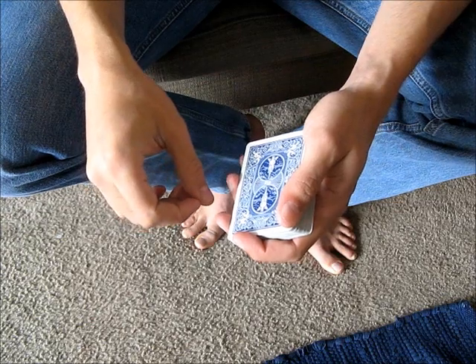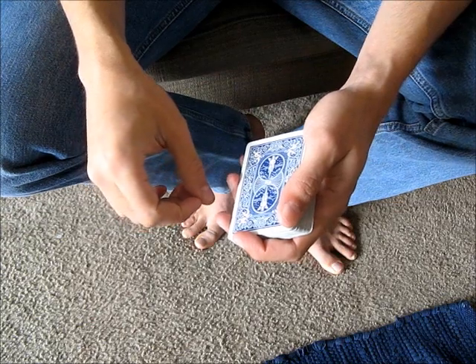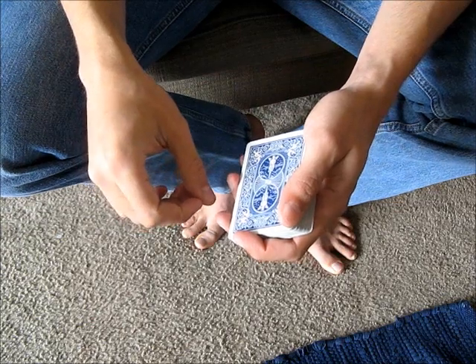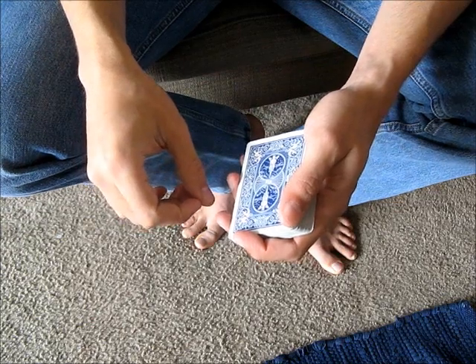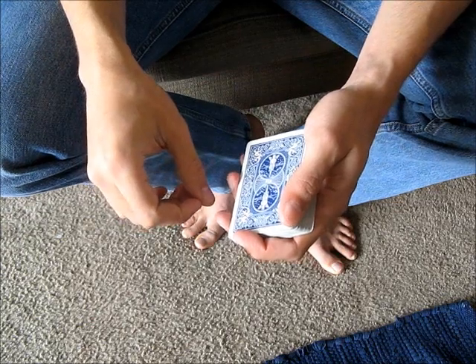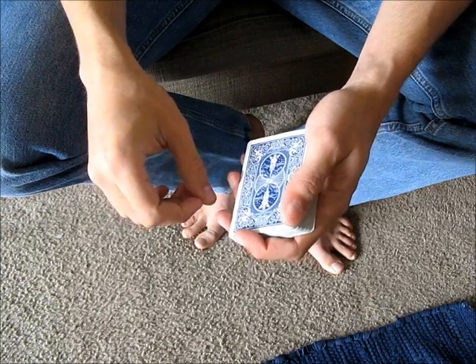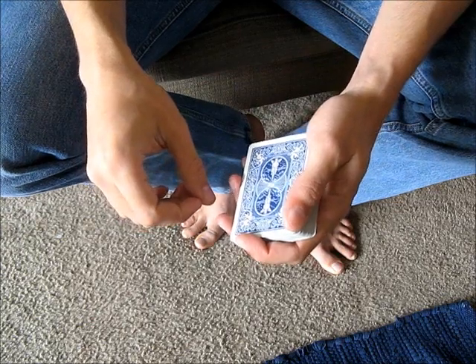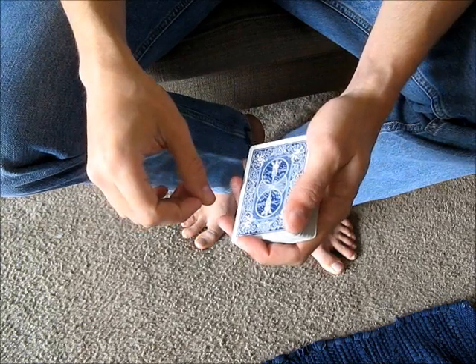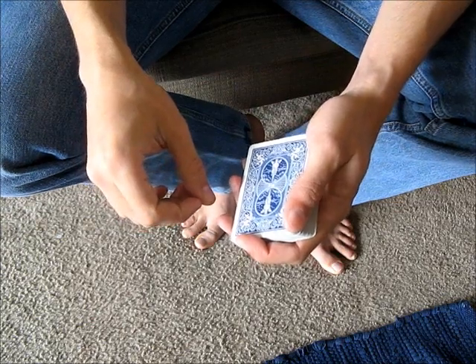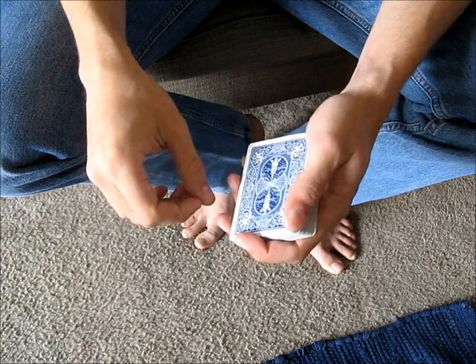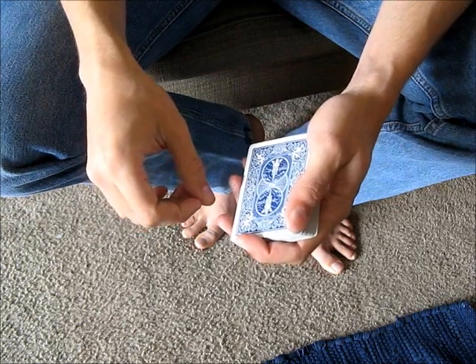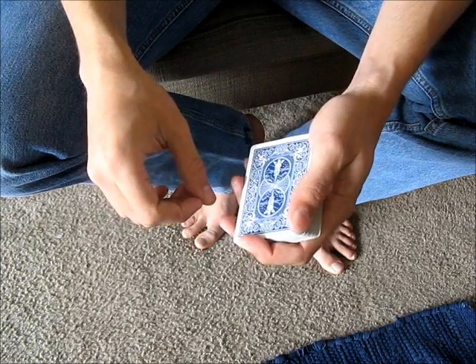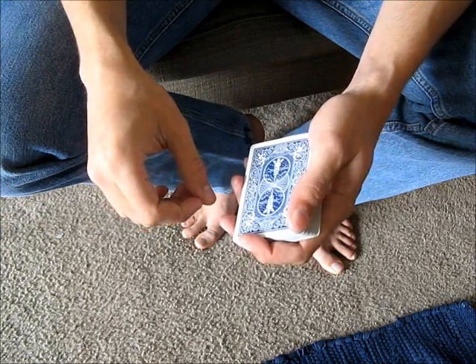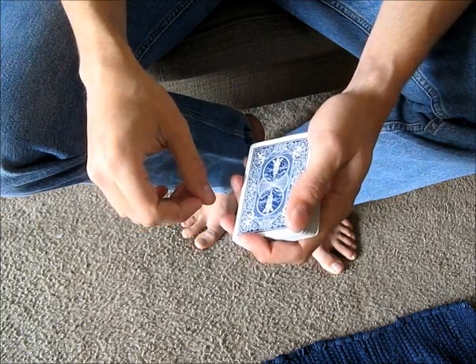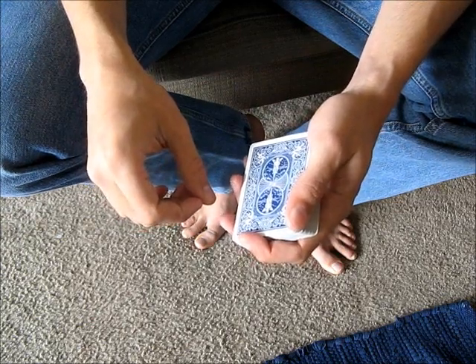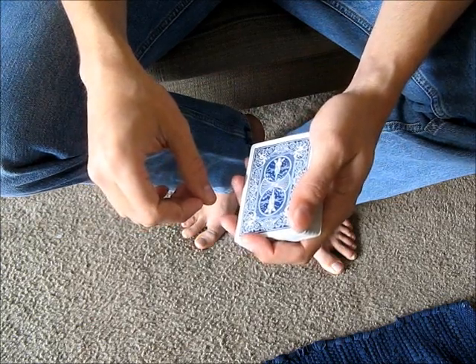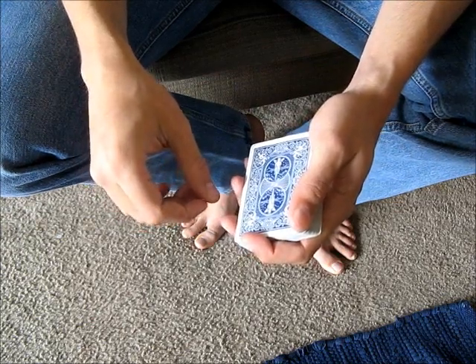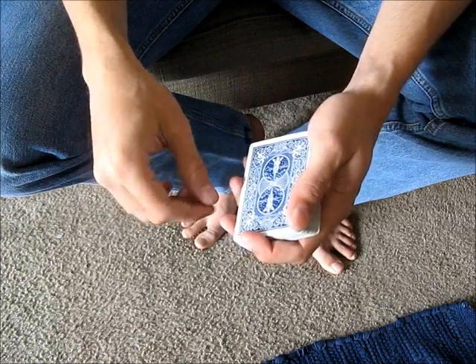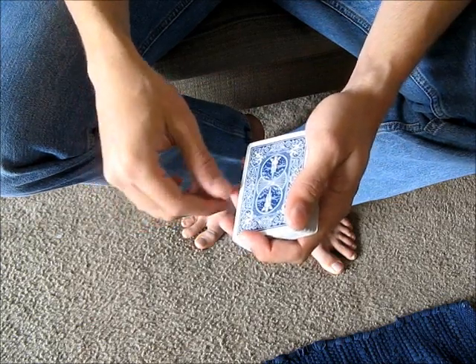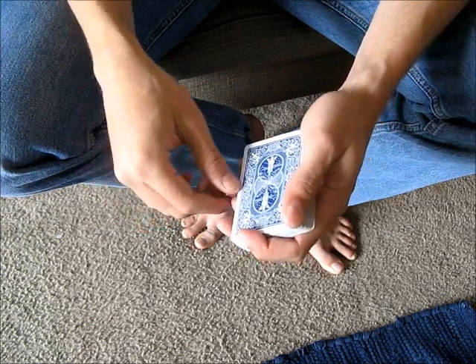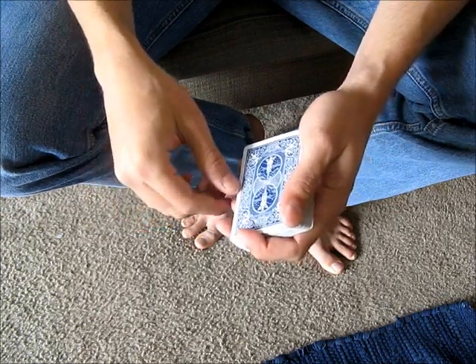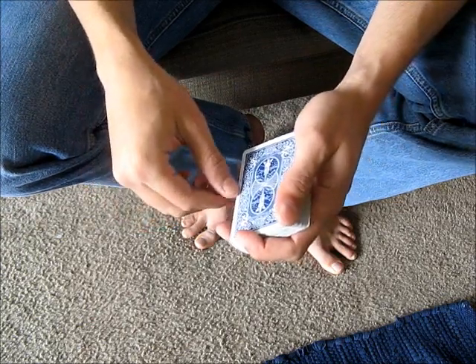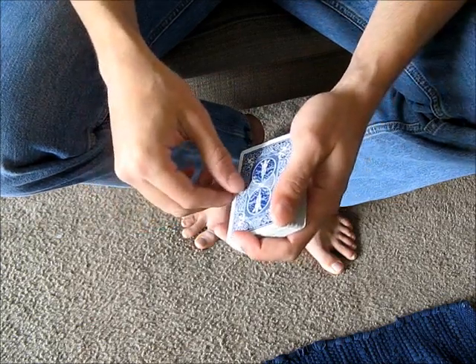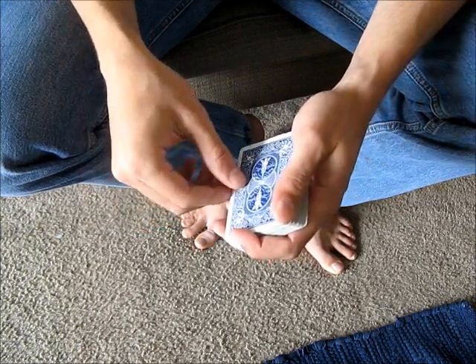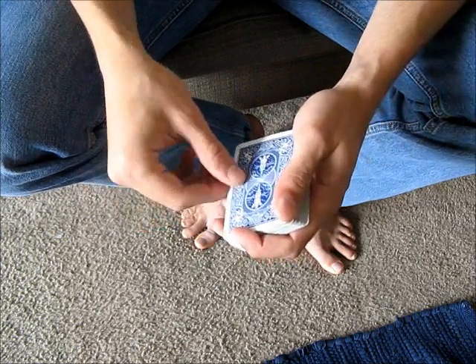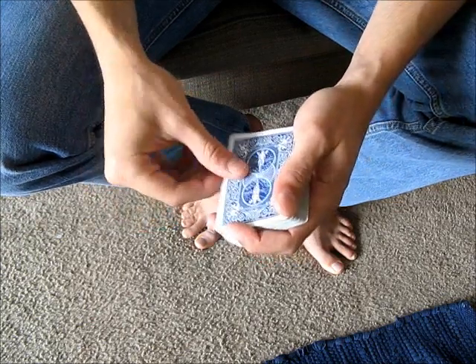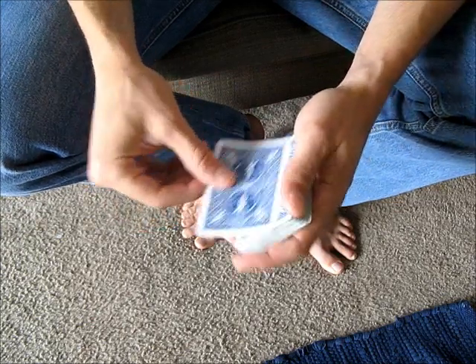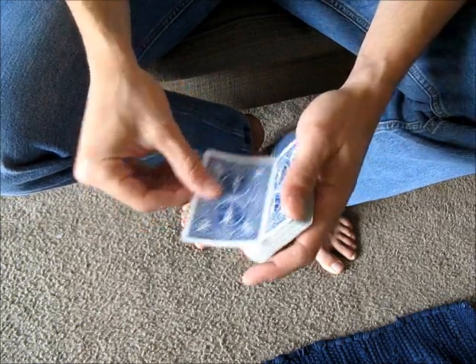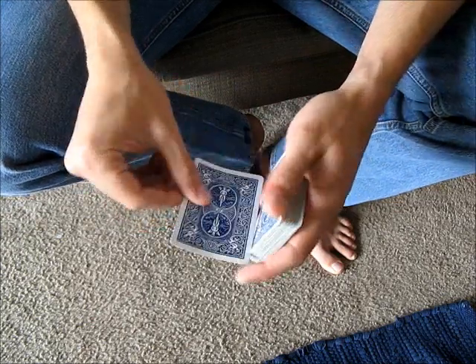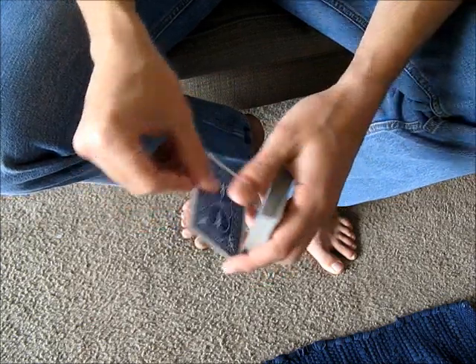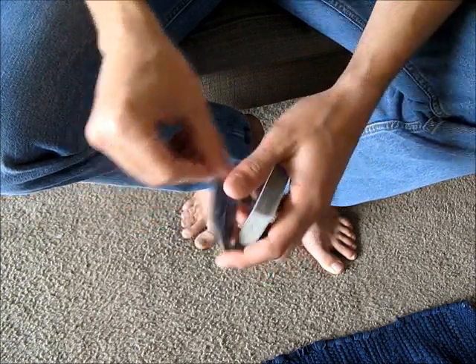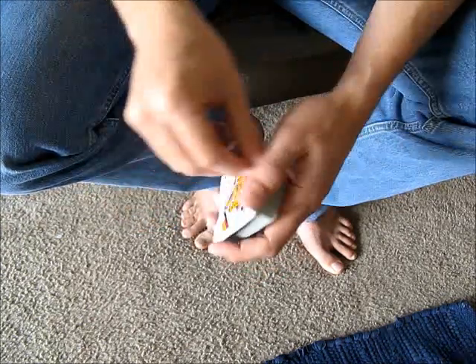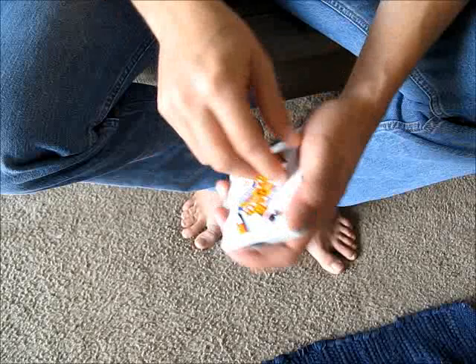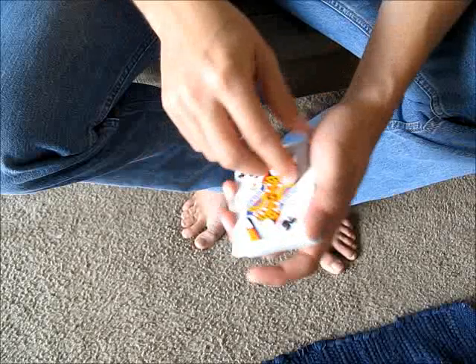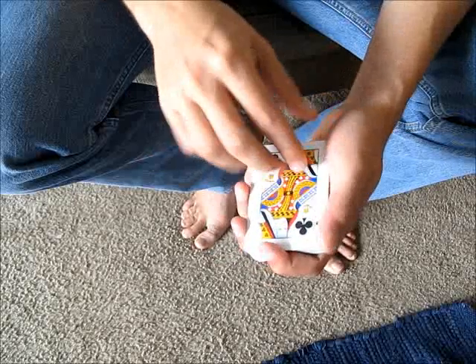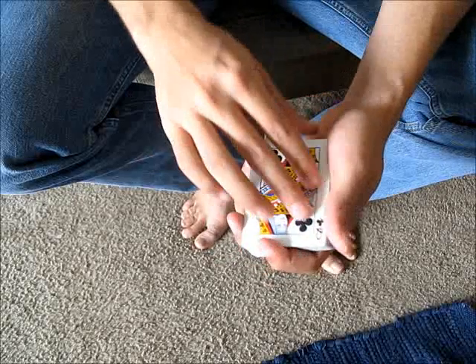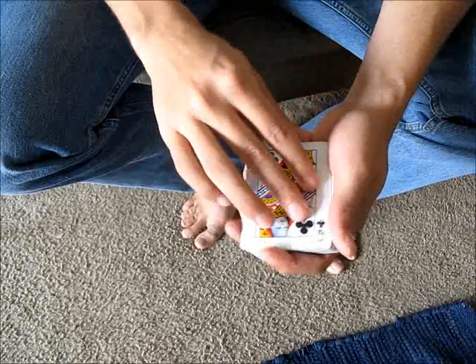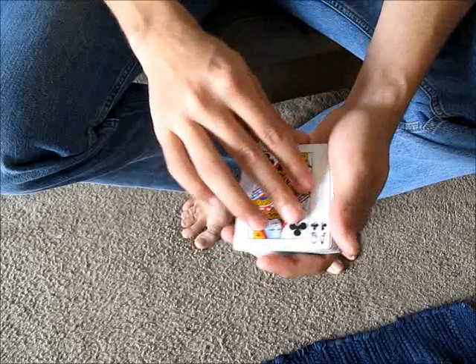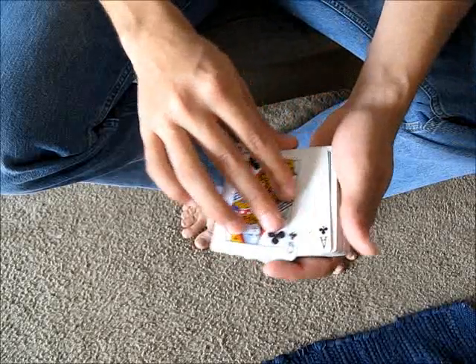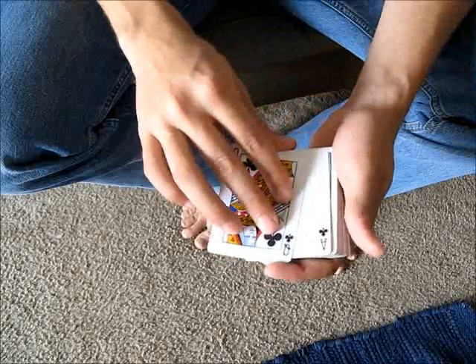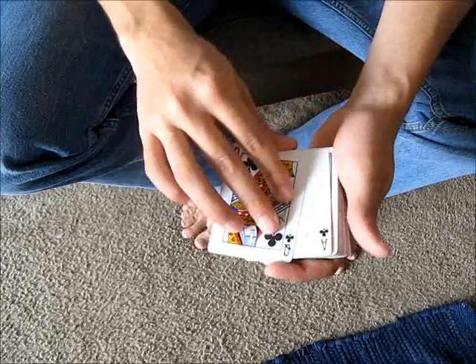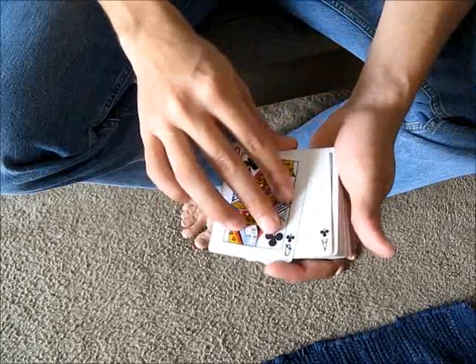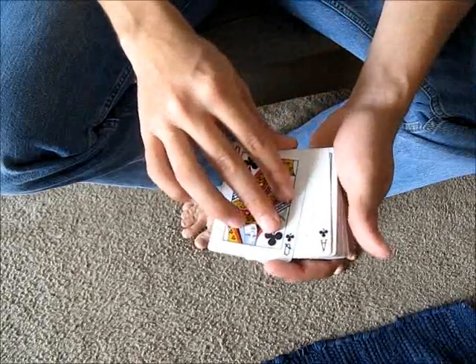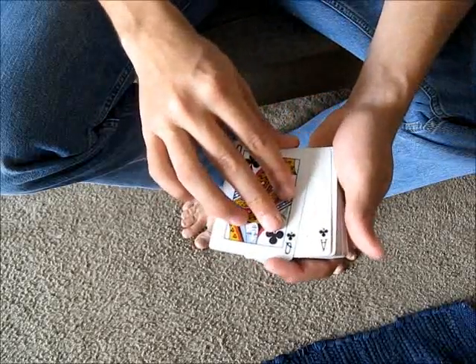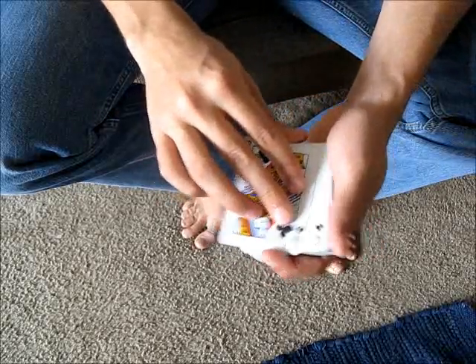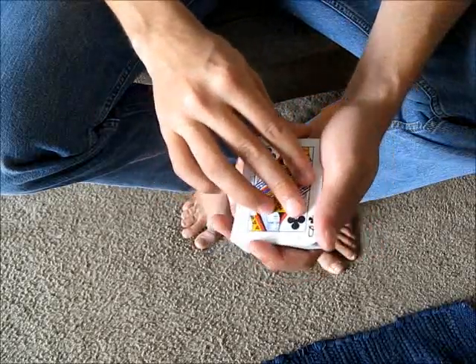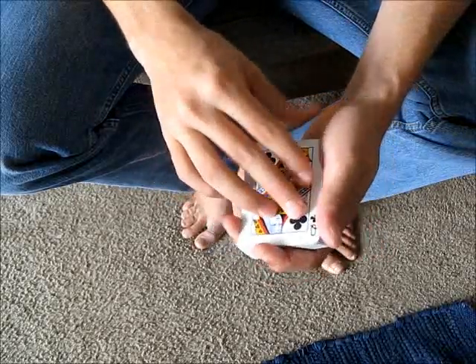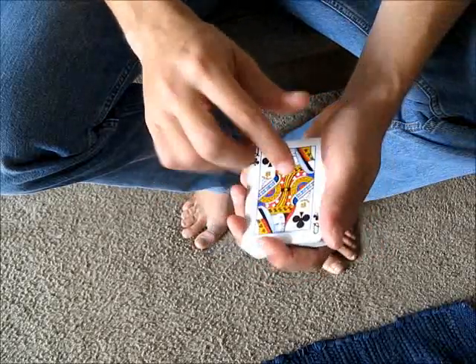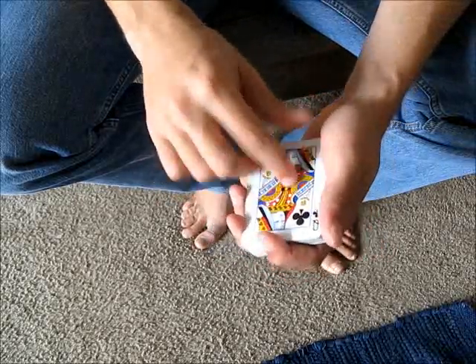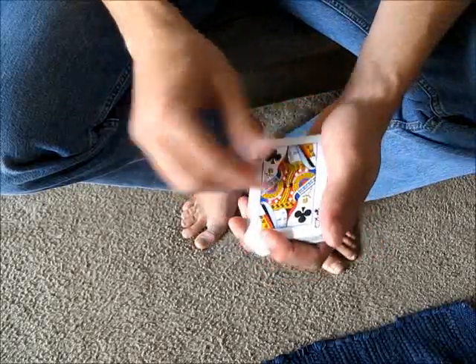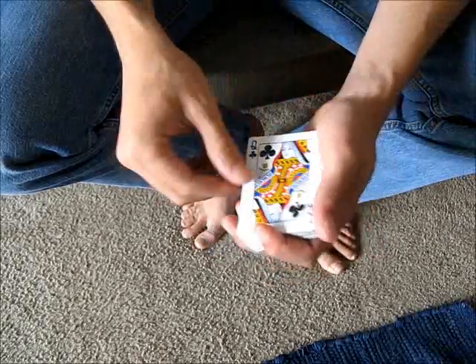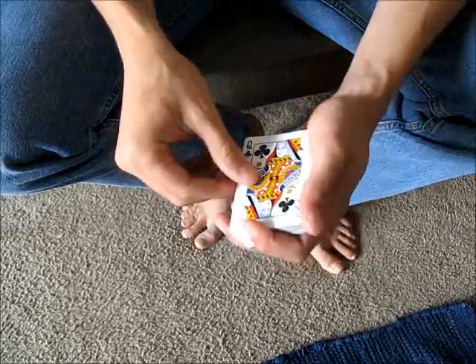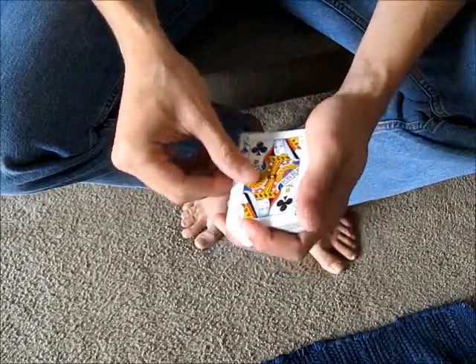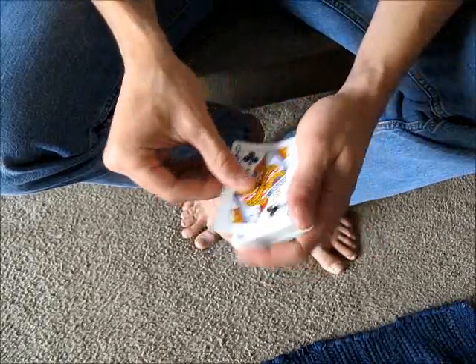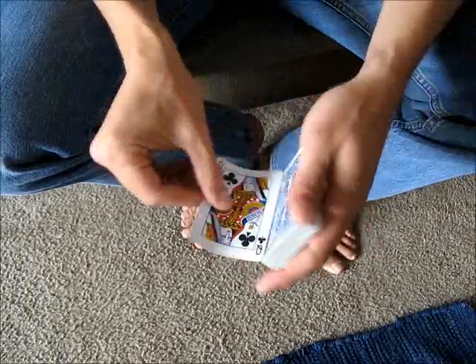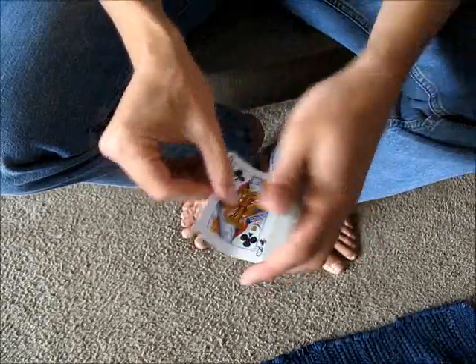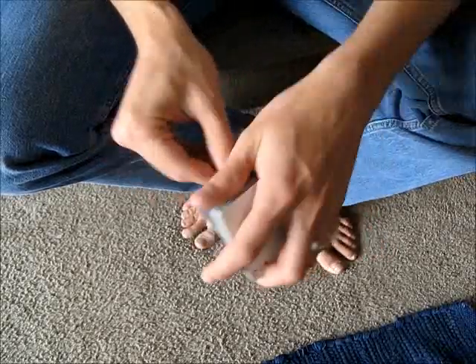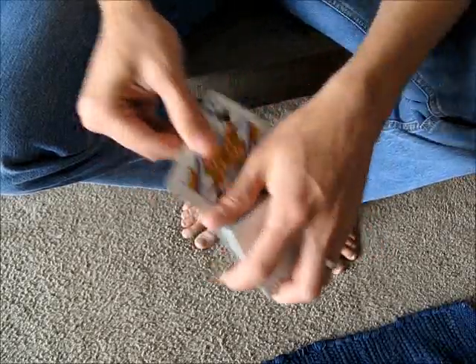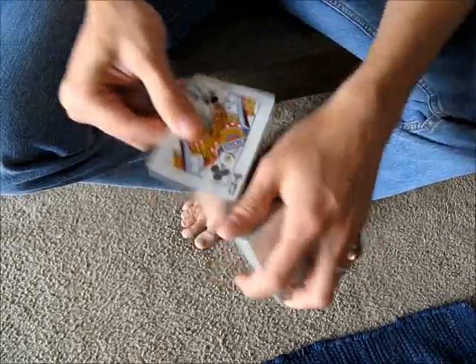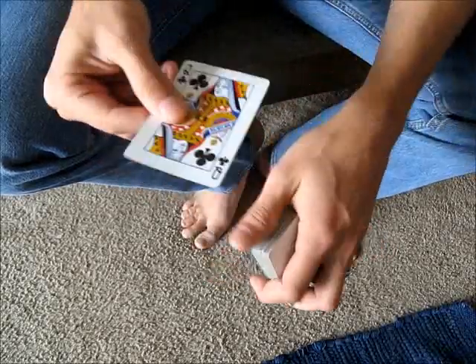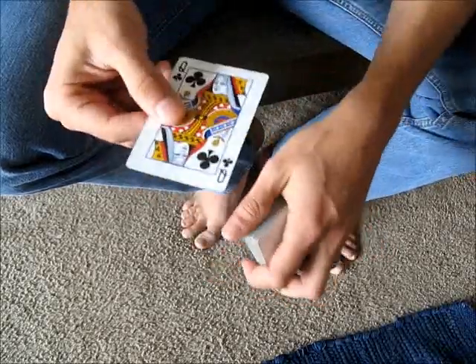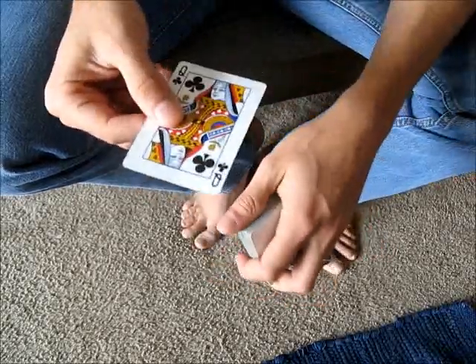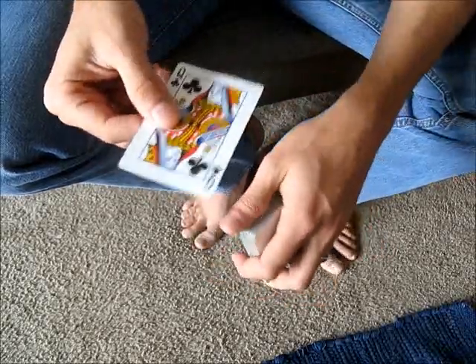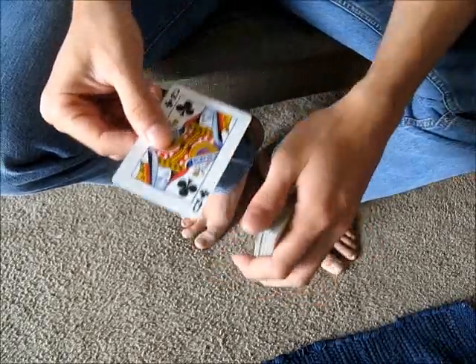In this video, I'm going to teach you the KM move. The KM move allows you to take a double lift with two cards and get rid of the top card that's not visible.